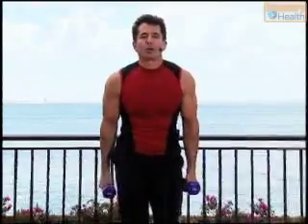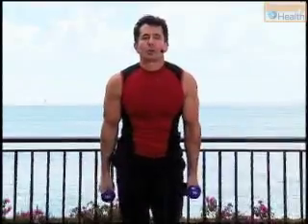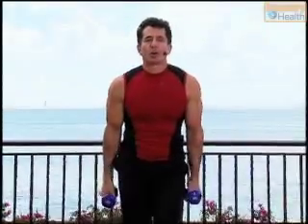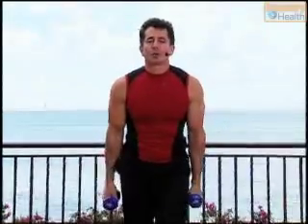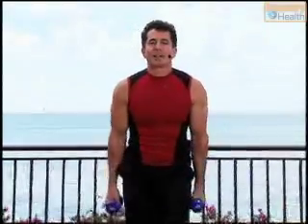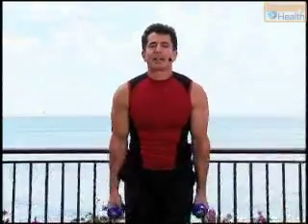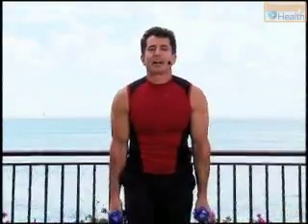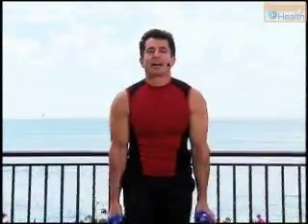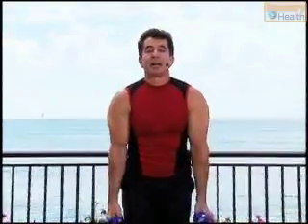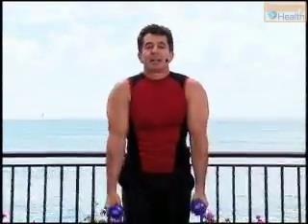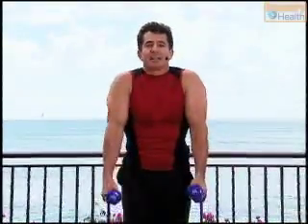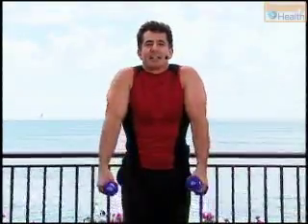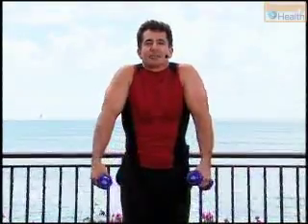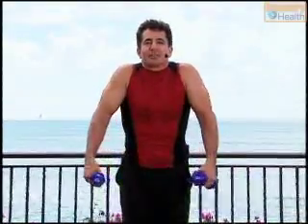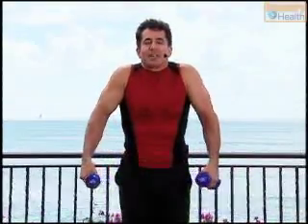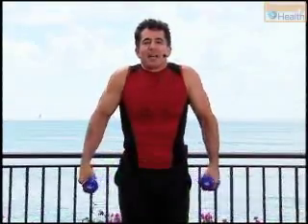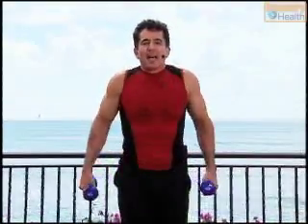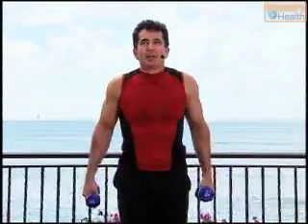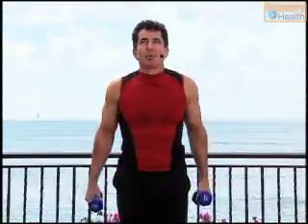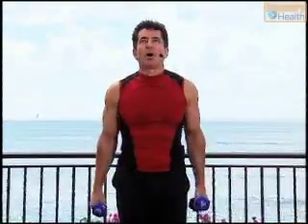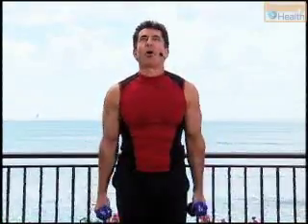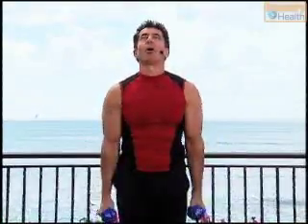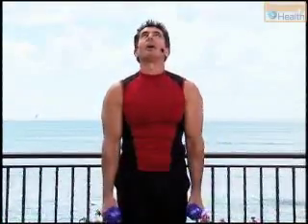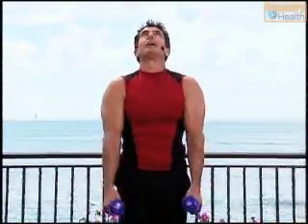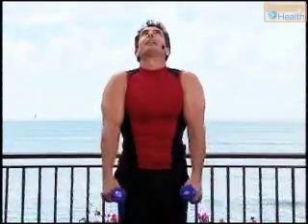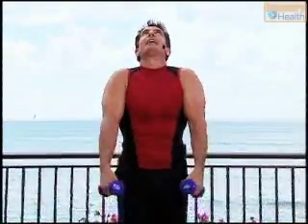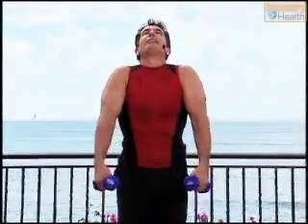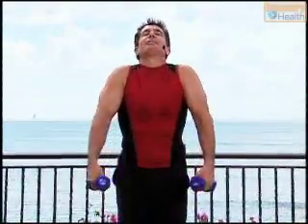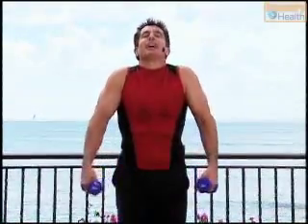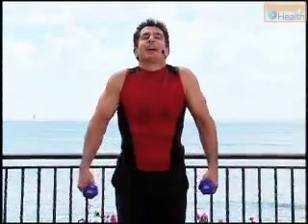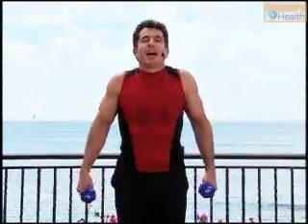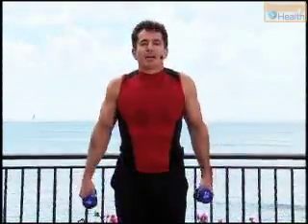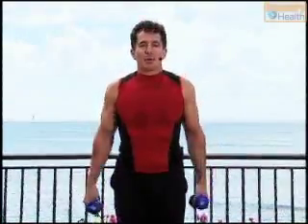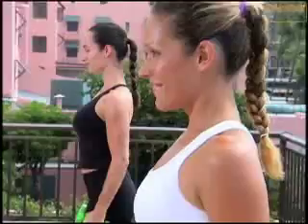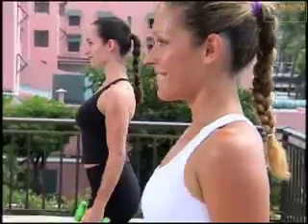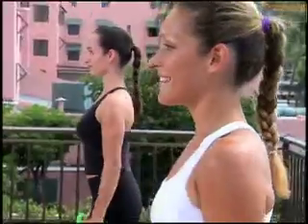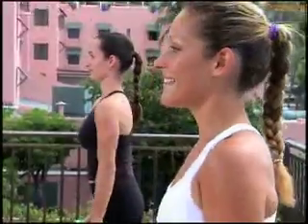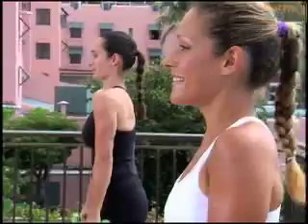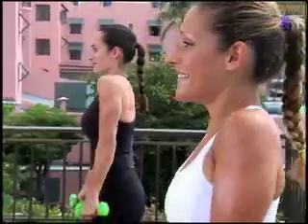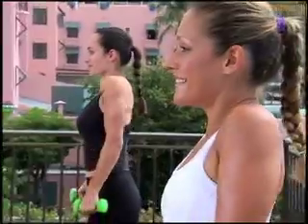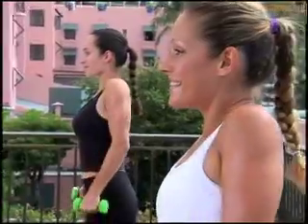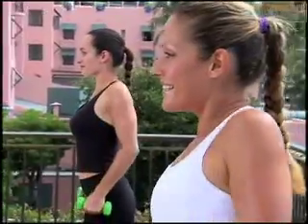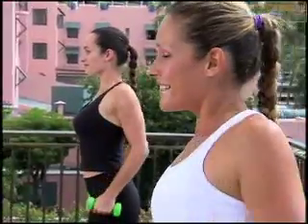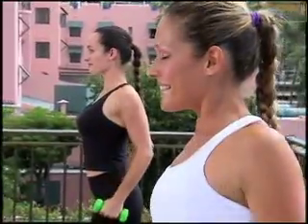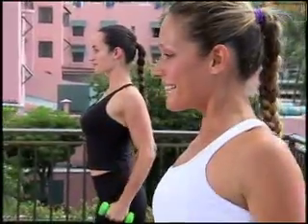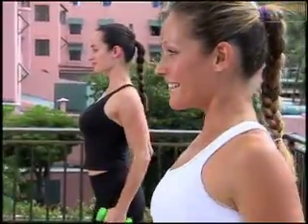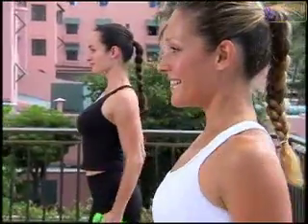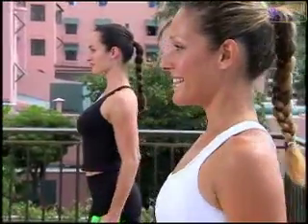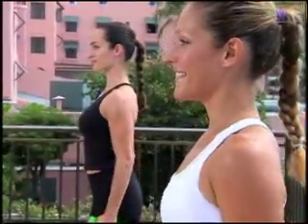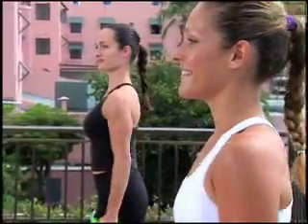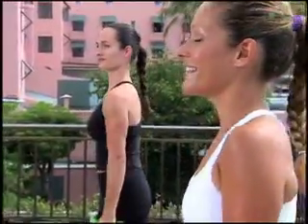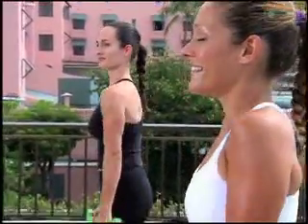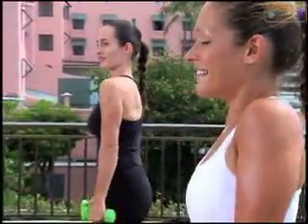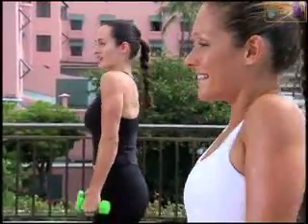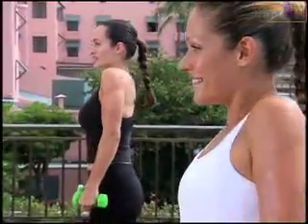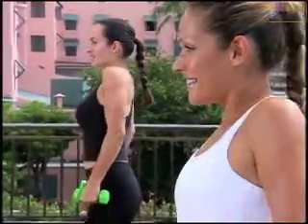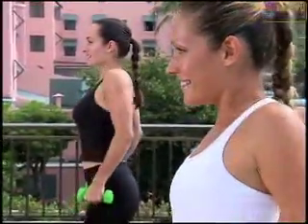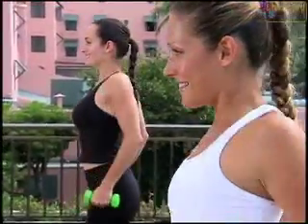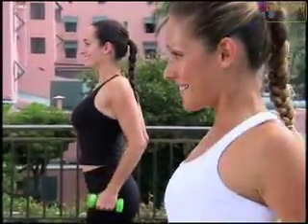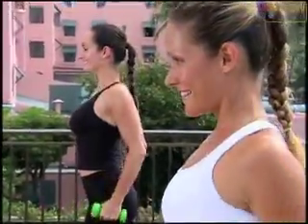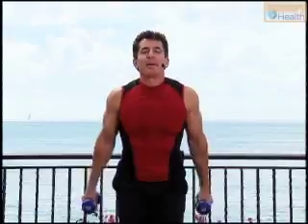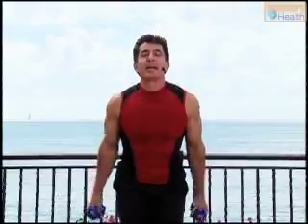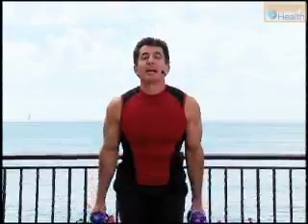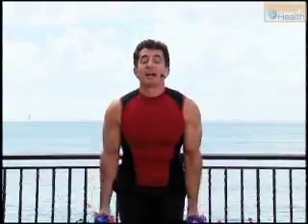Excellent work. Shoulder rolls right here — lift and roll, lift and roll, lift and roll. One more time.